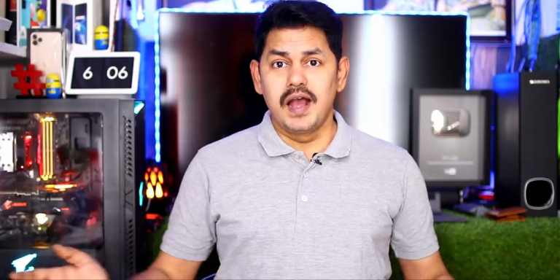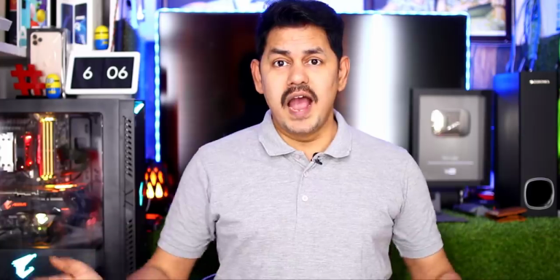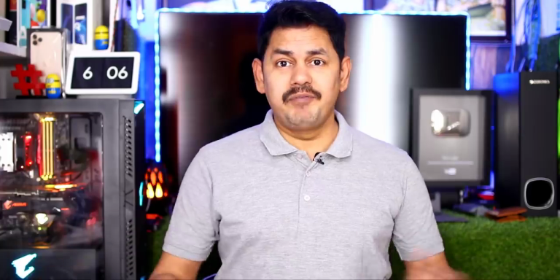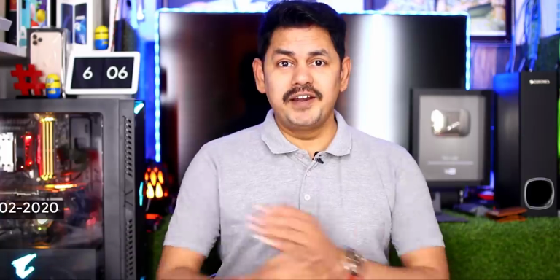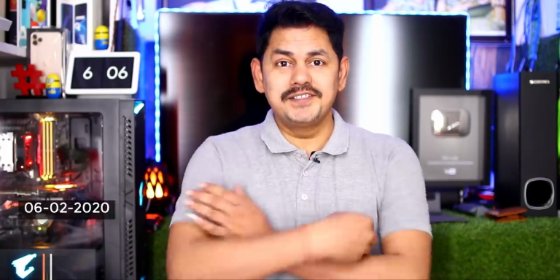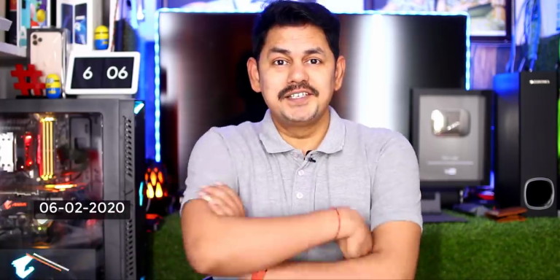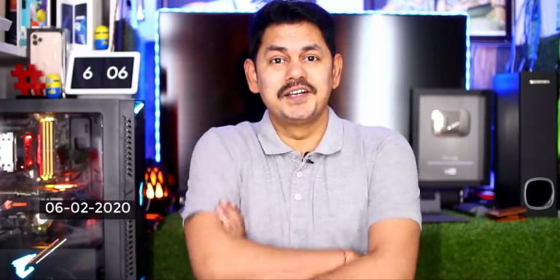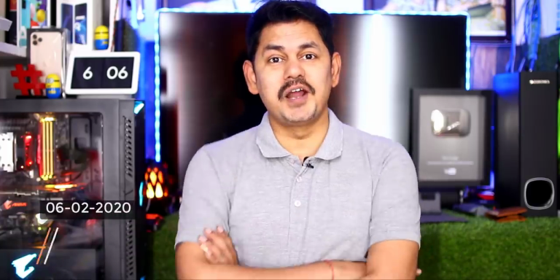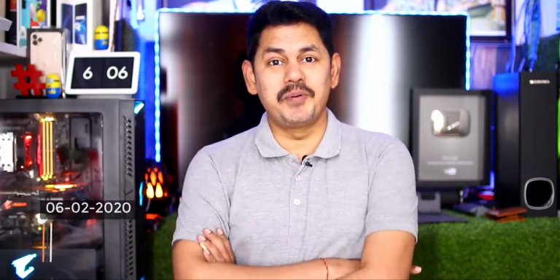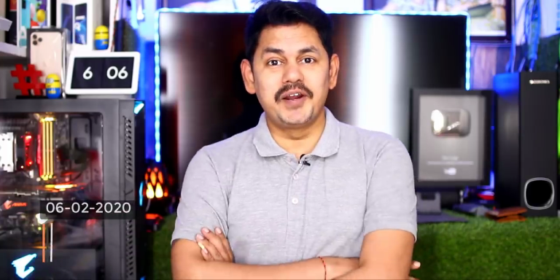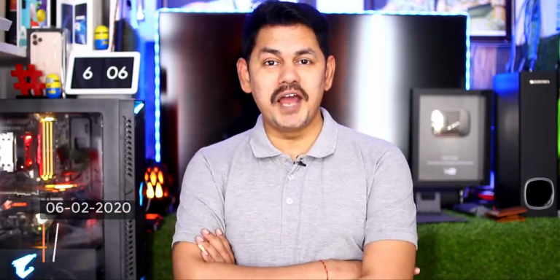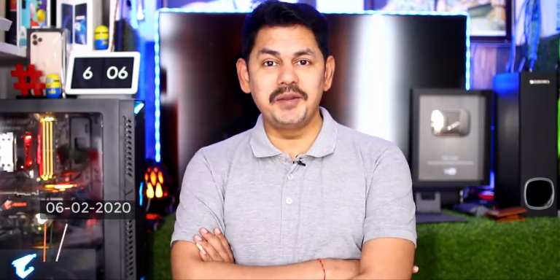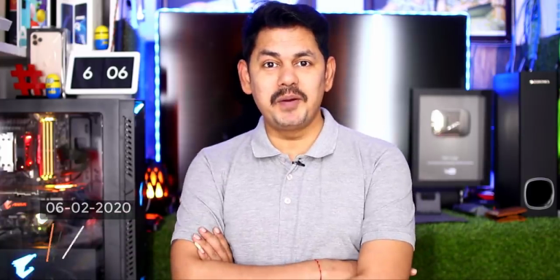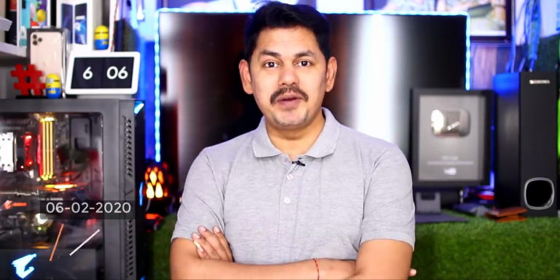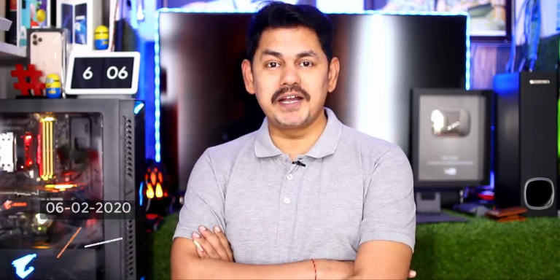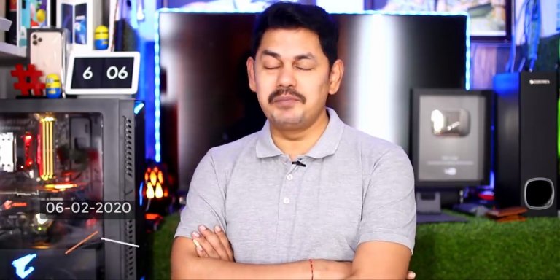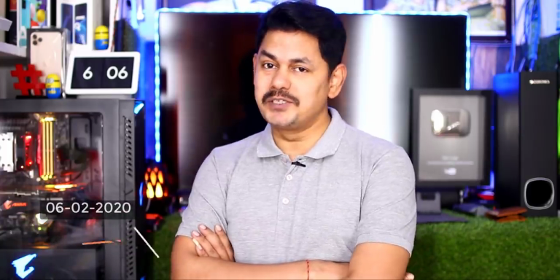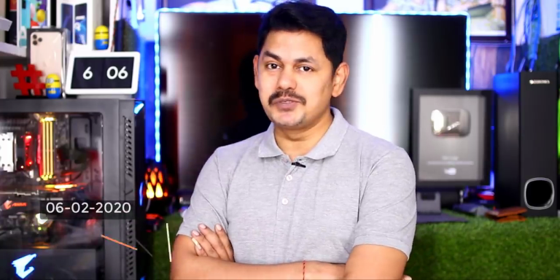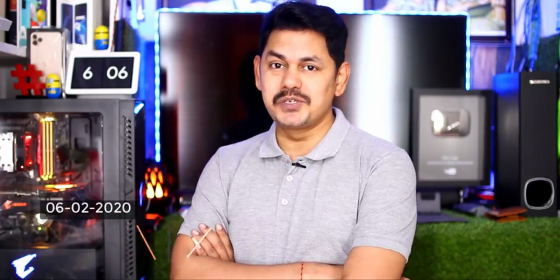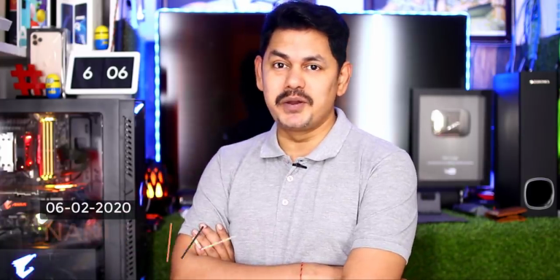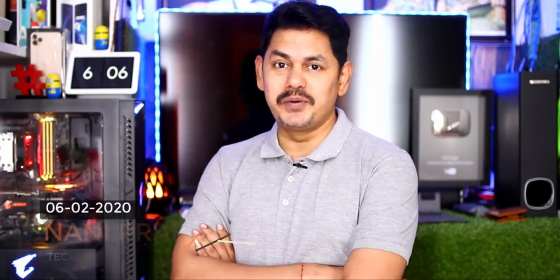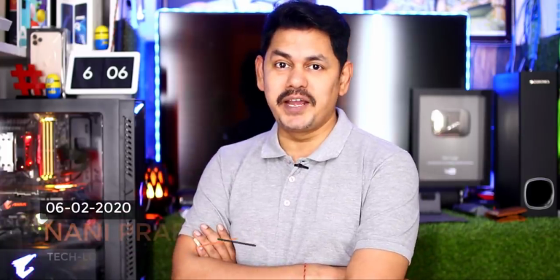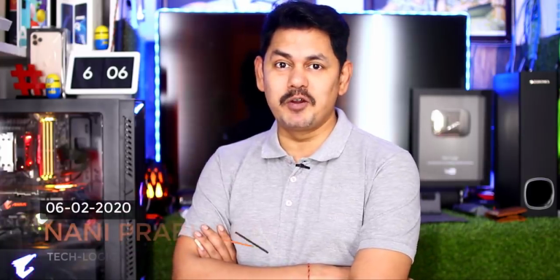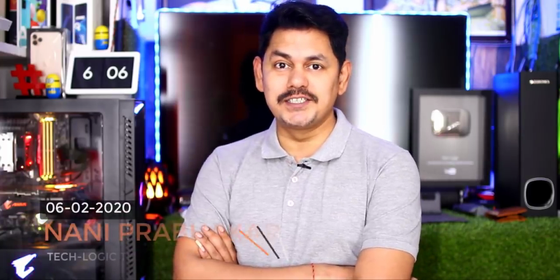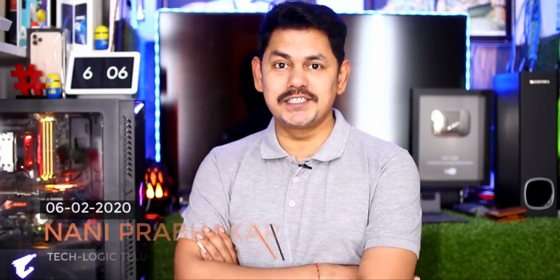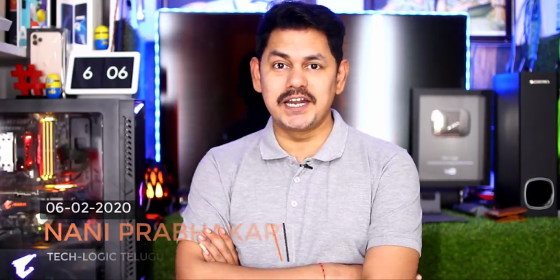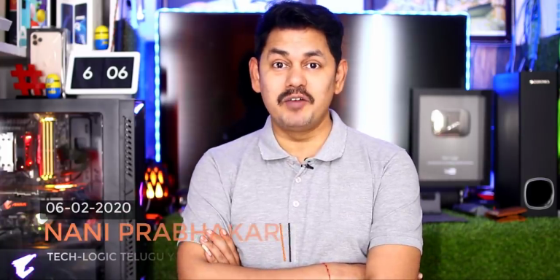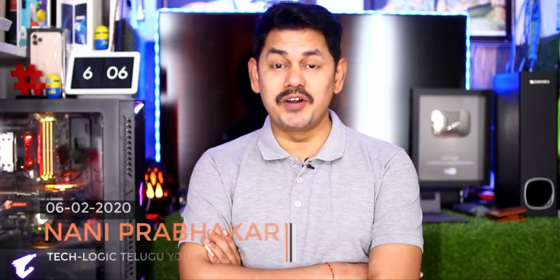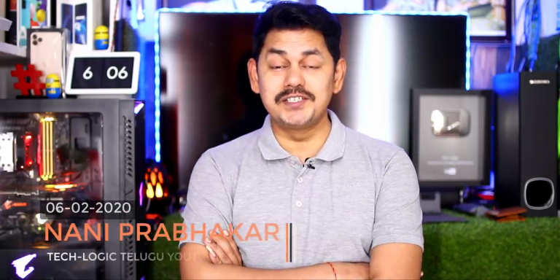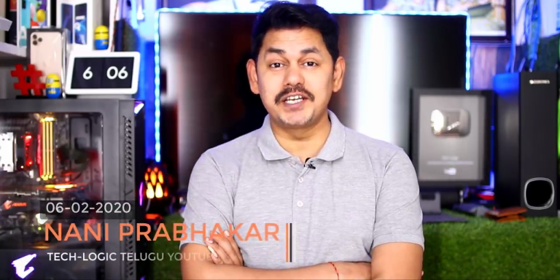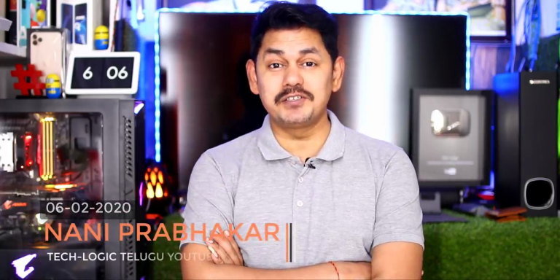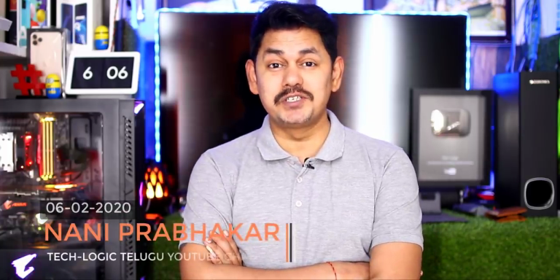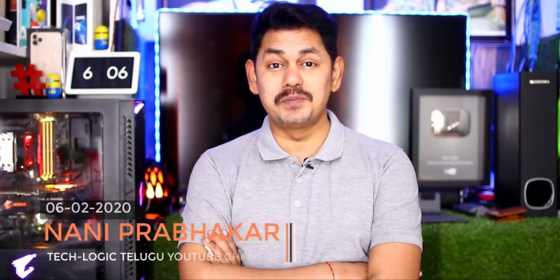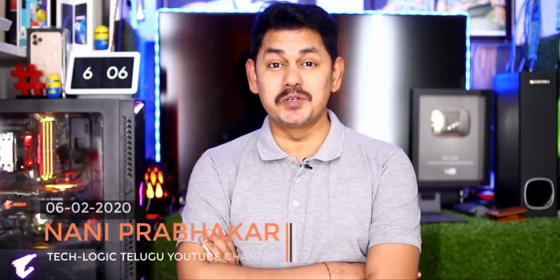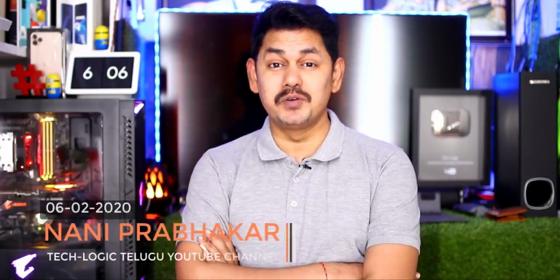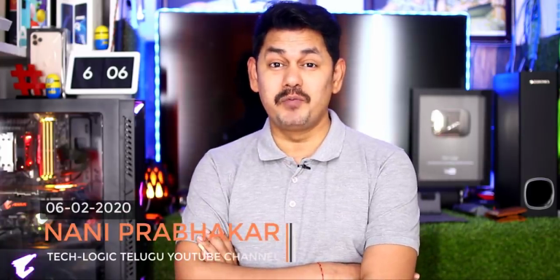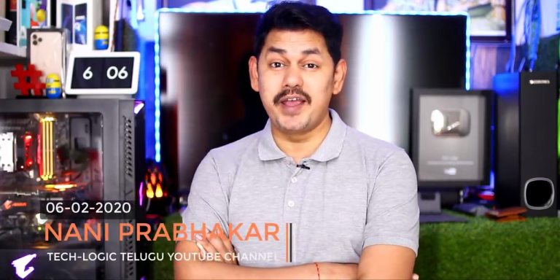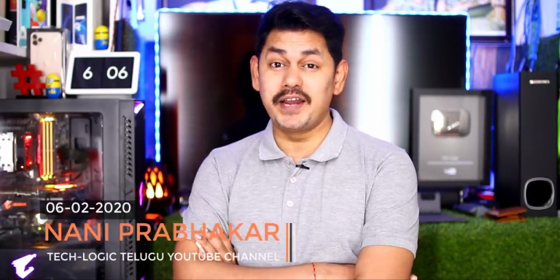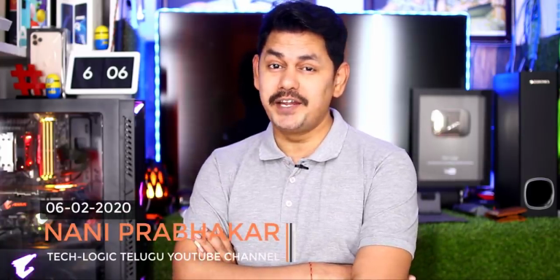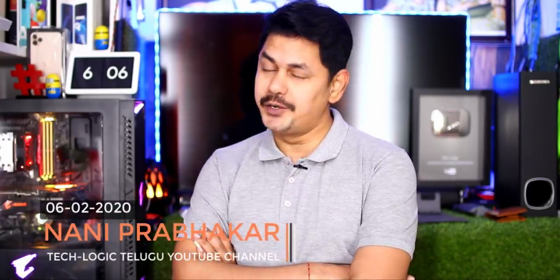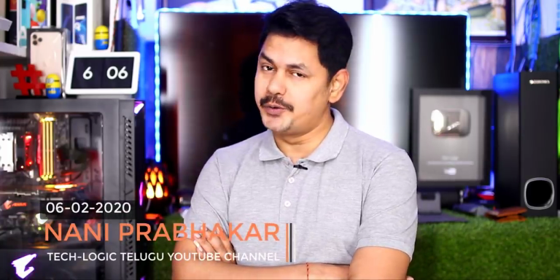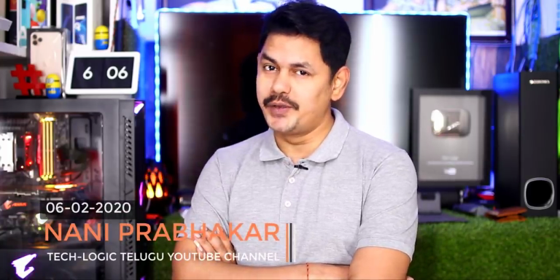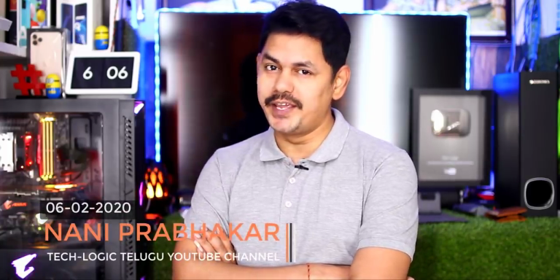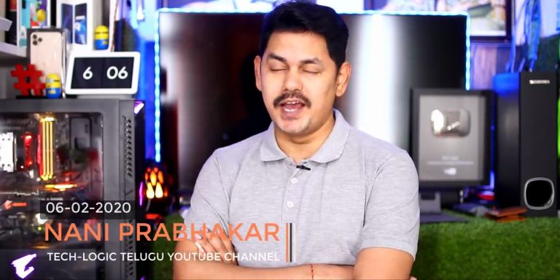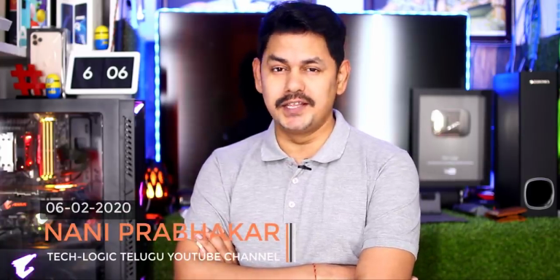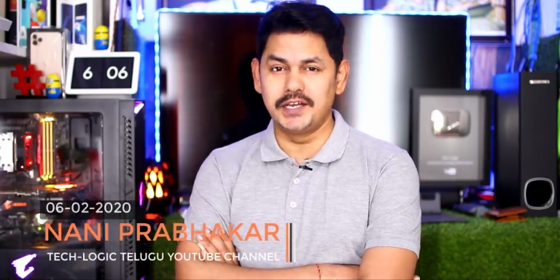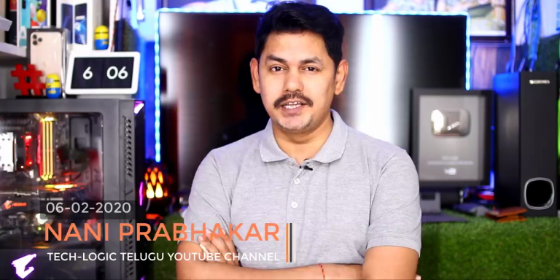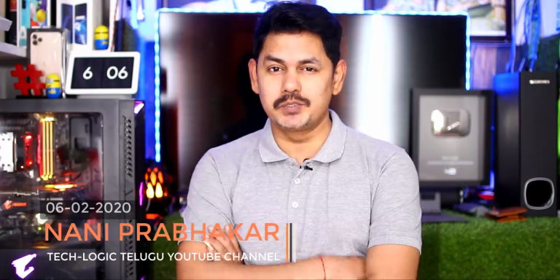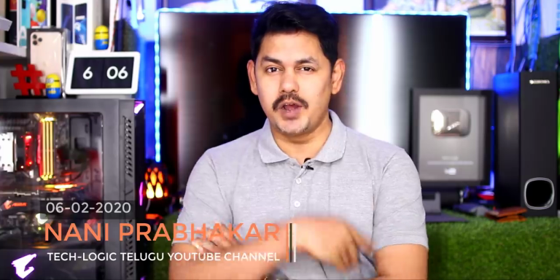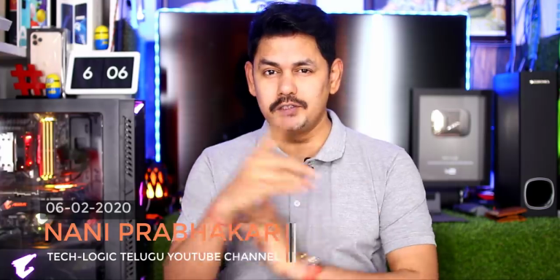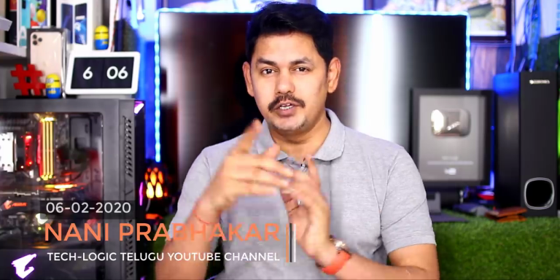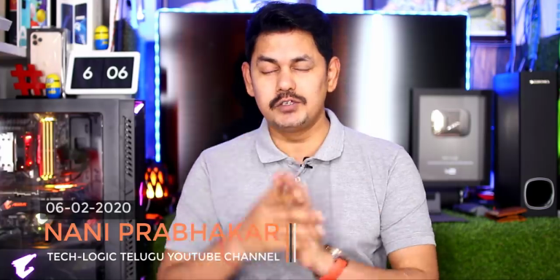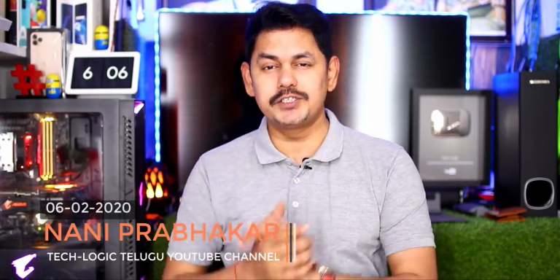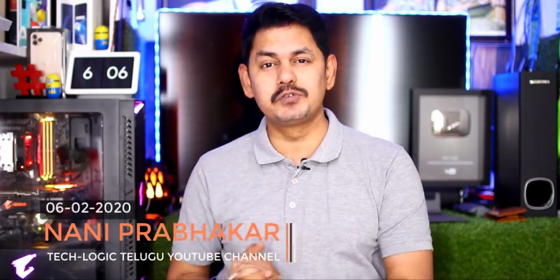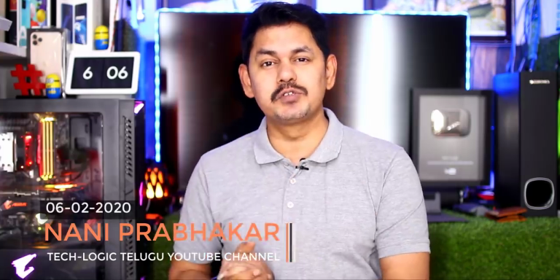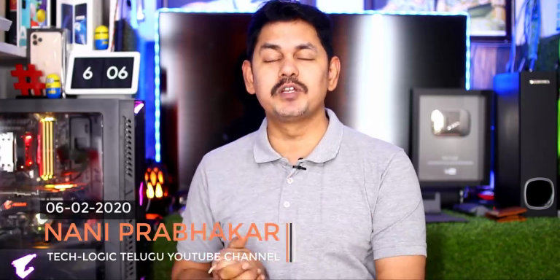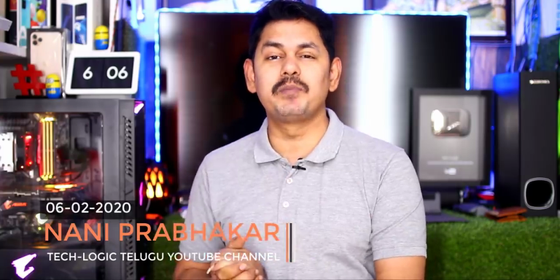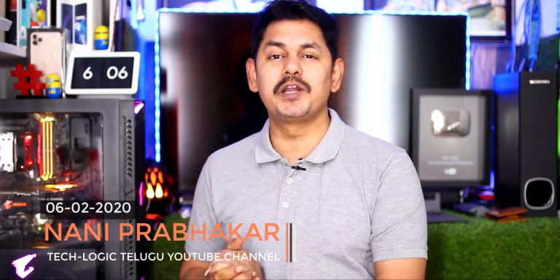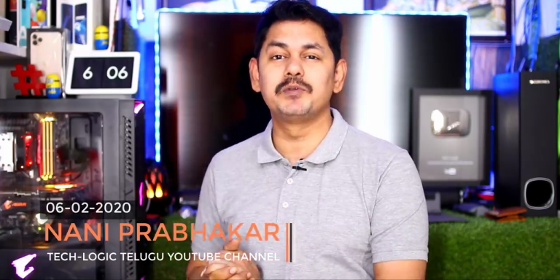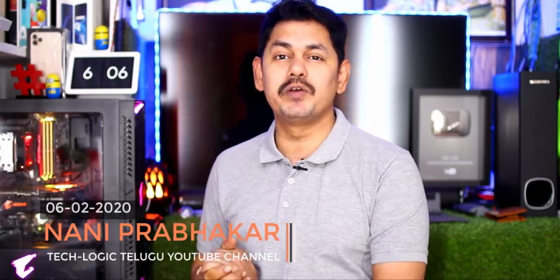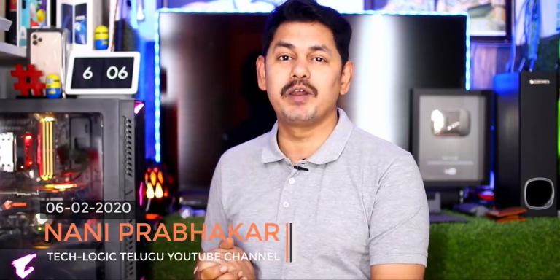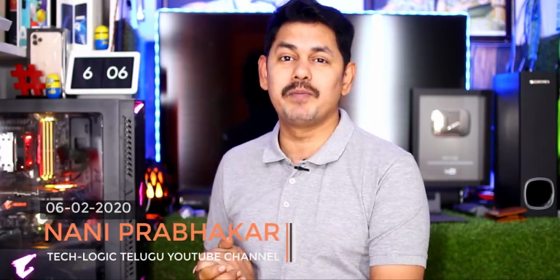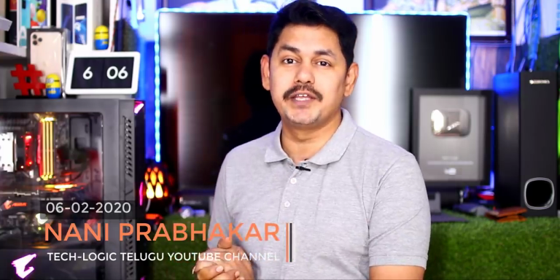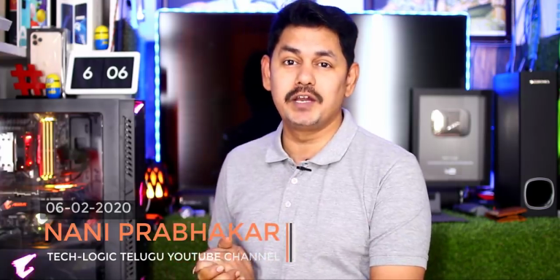Hi friends, my name is Nani Prabhakar. You are on TechLogic channel. Welcome to Tech News episode 592.